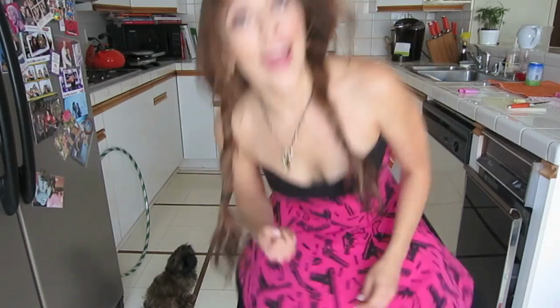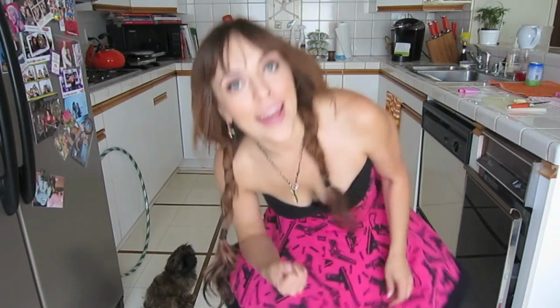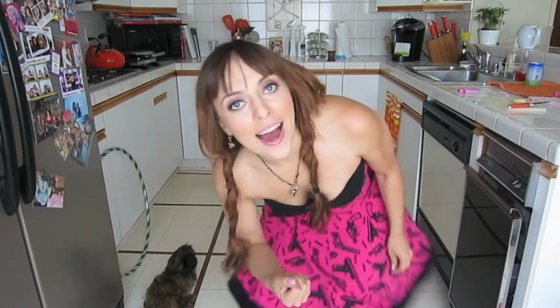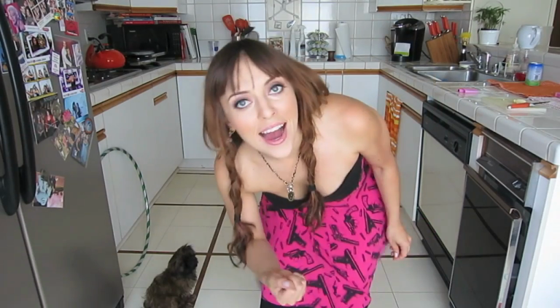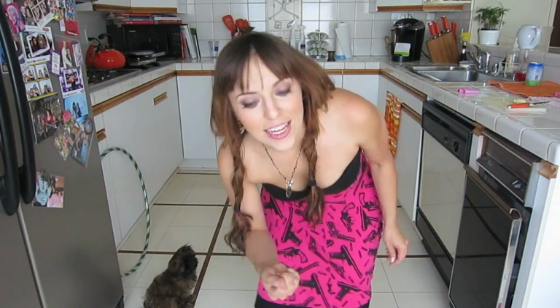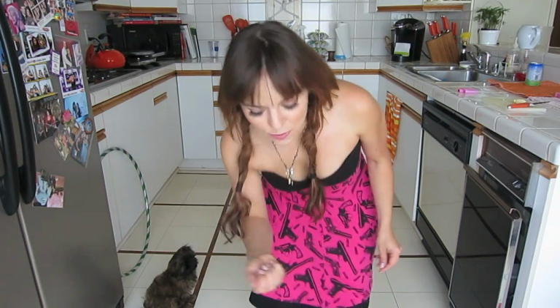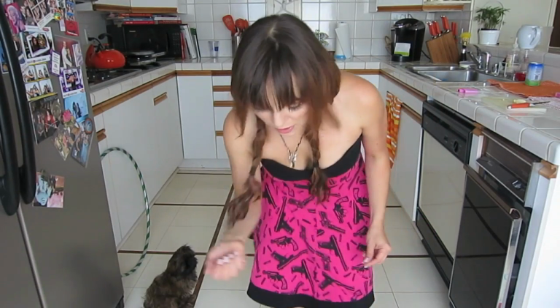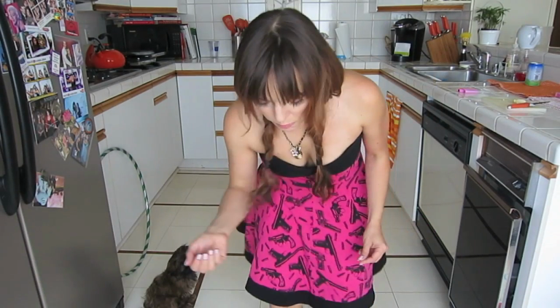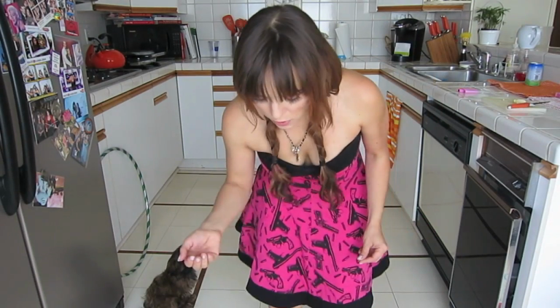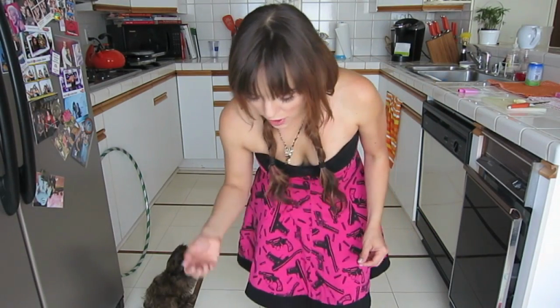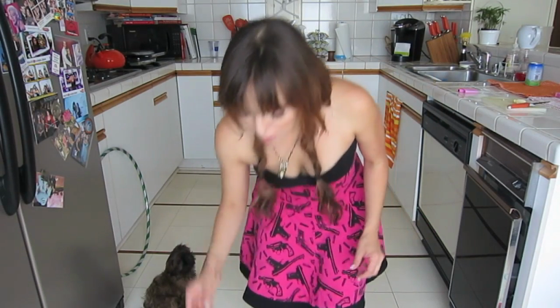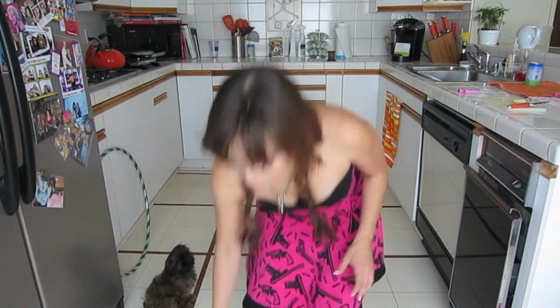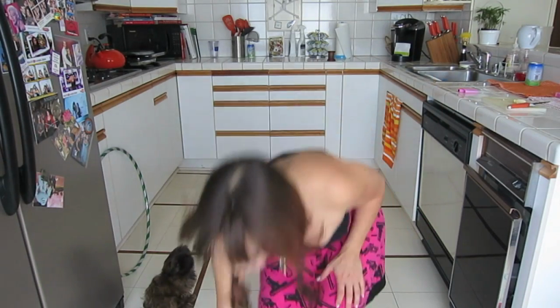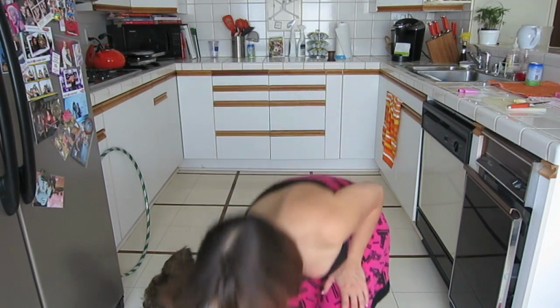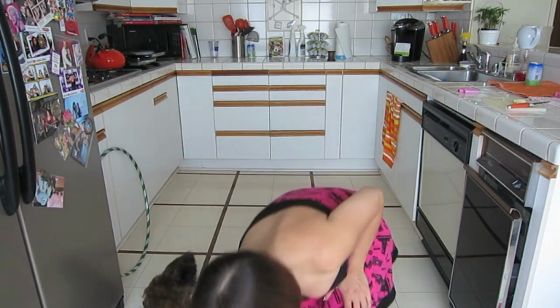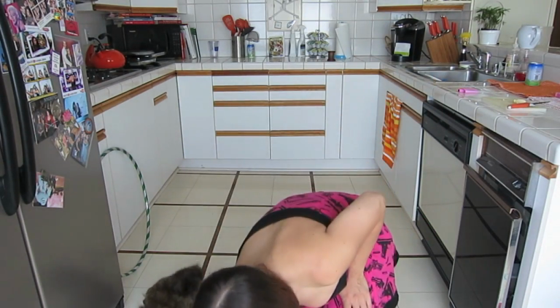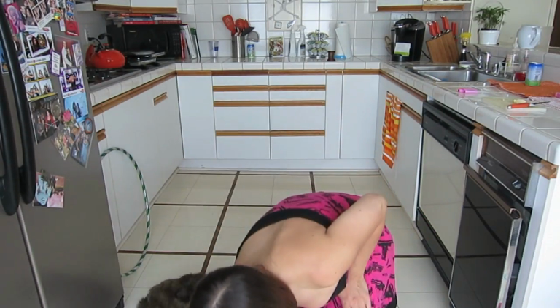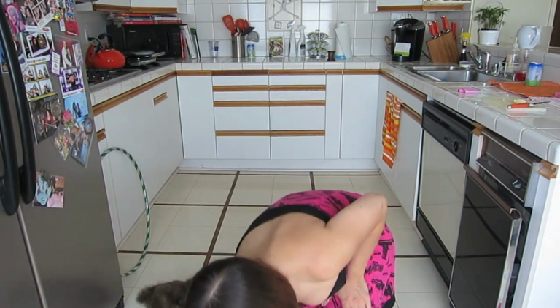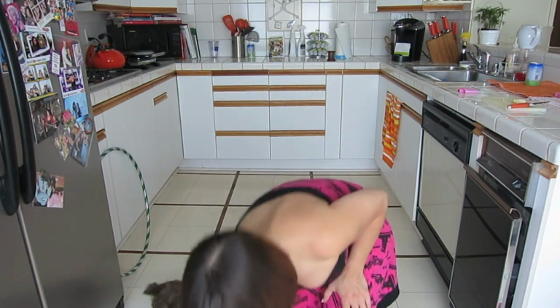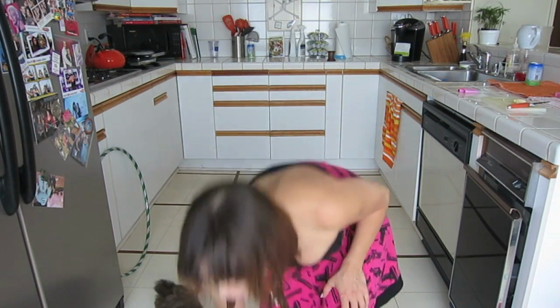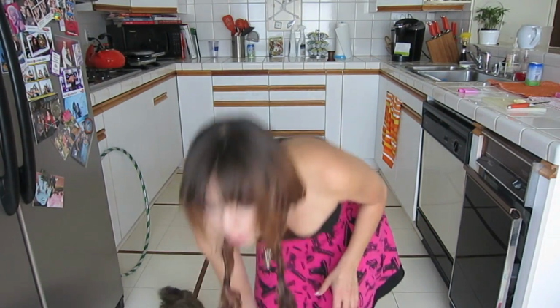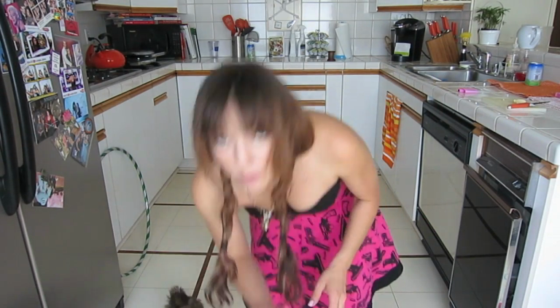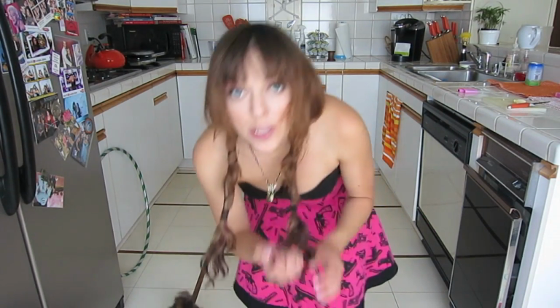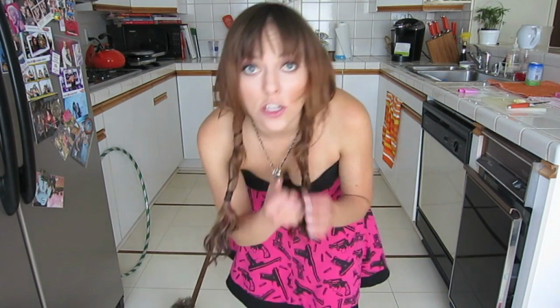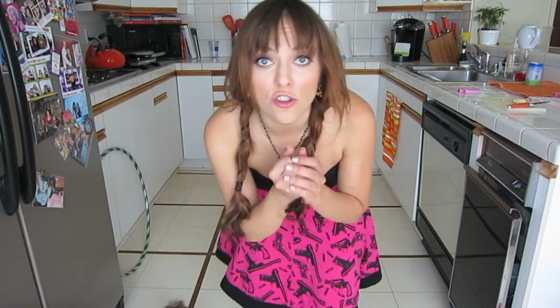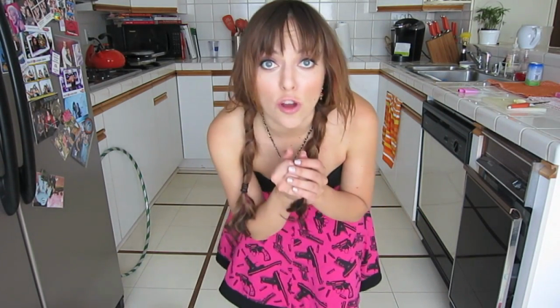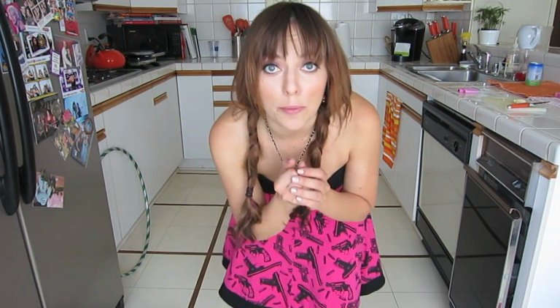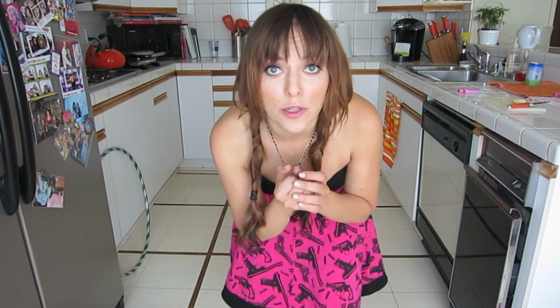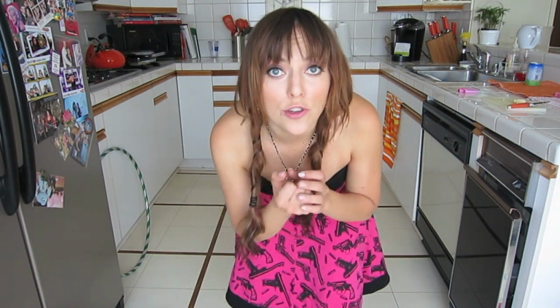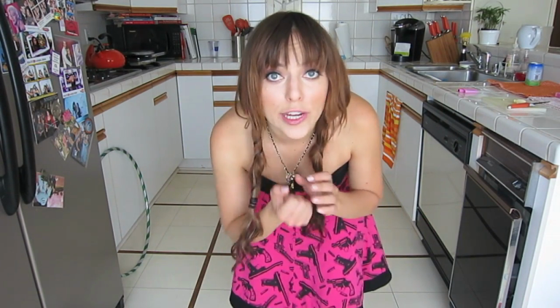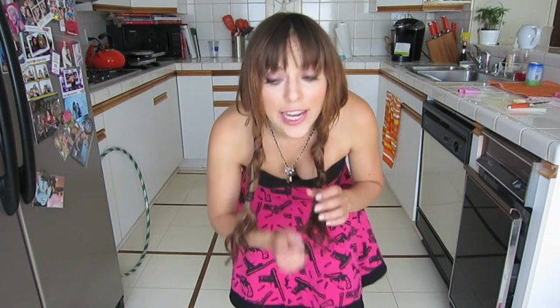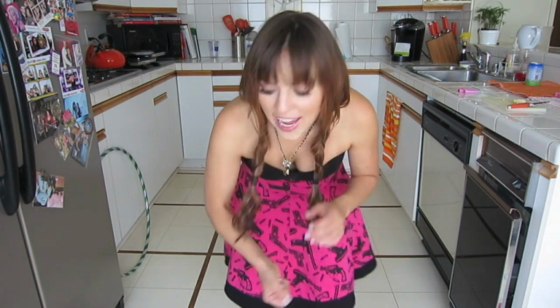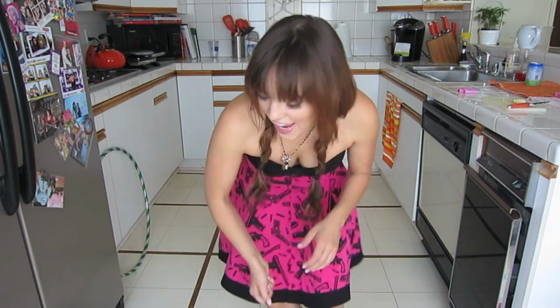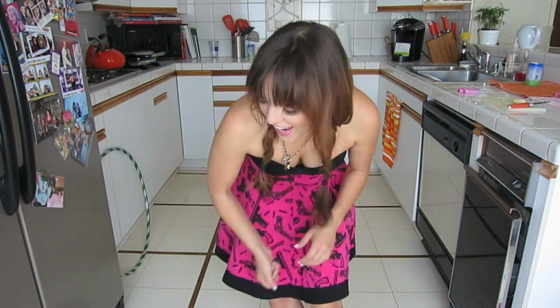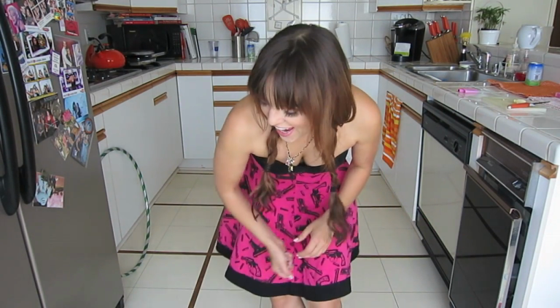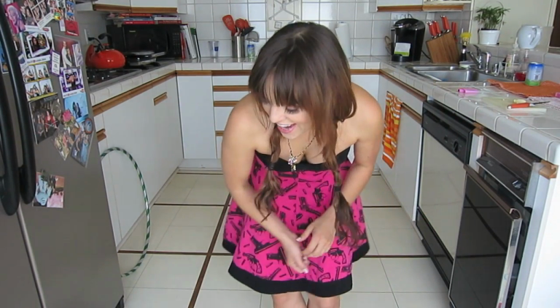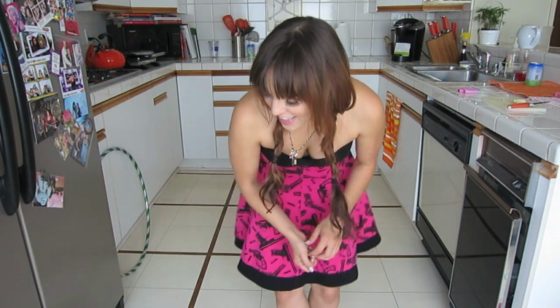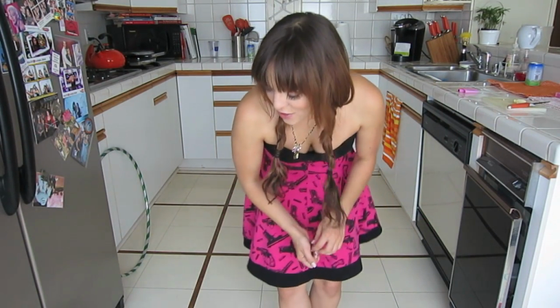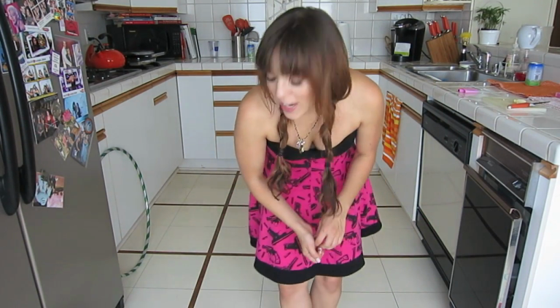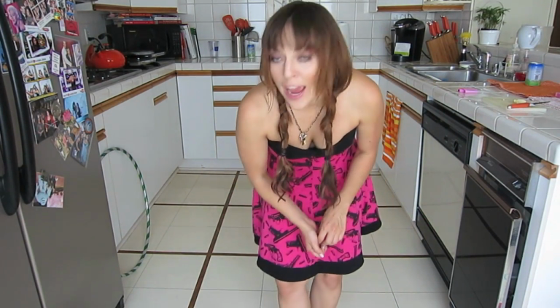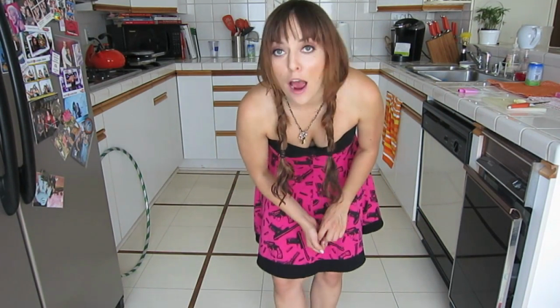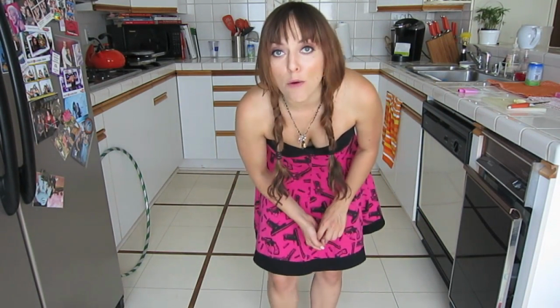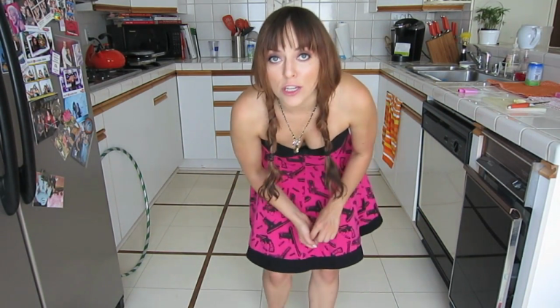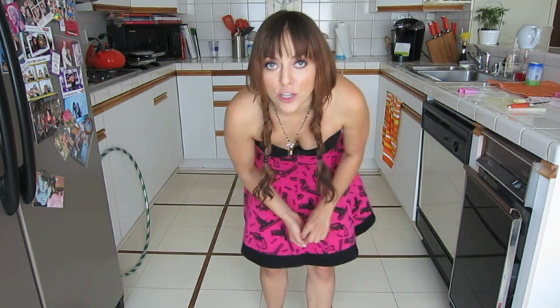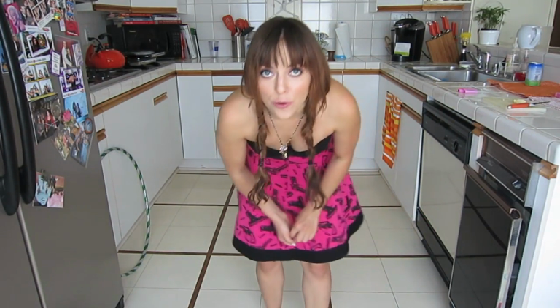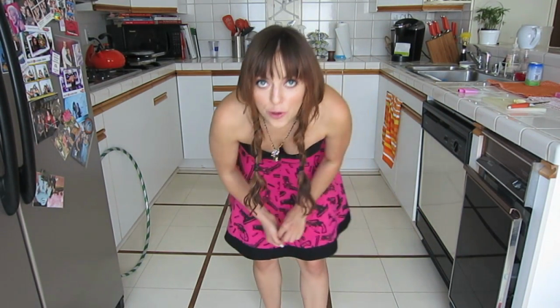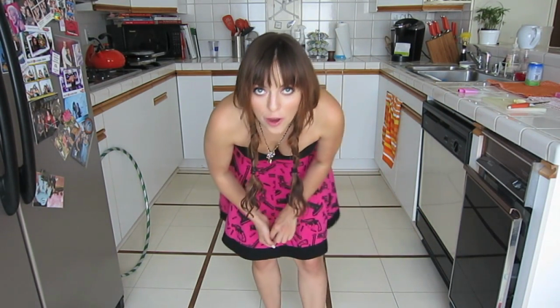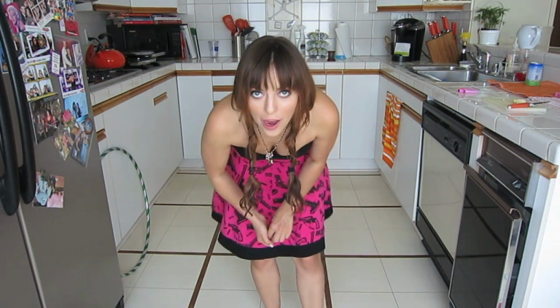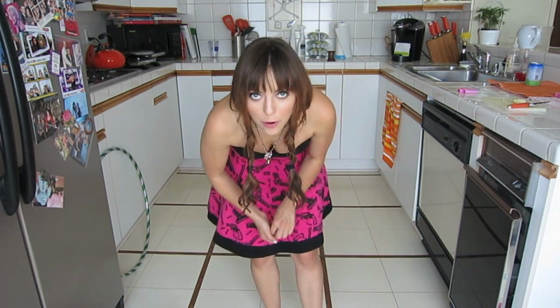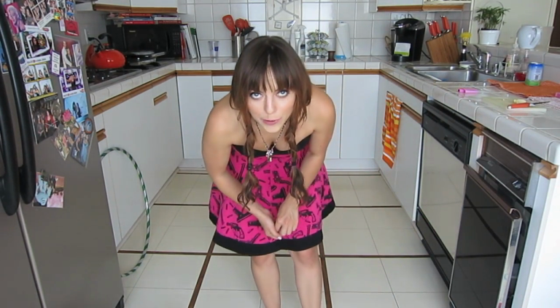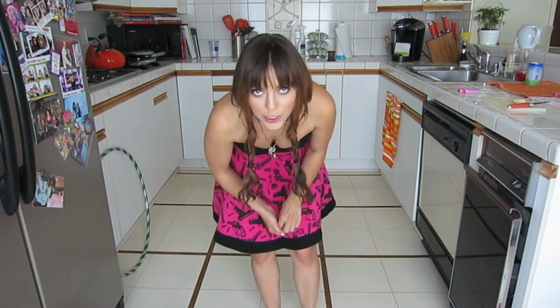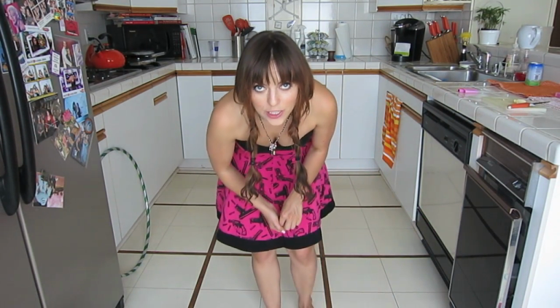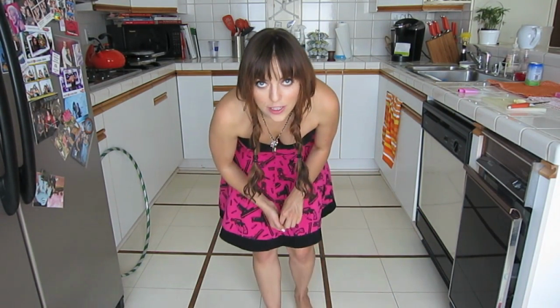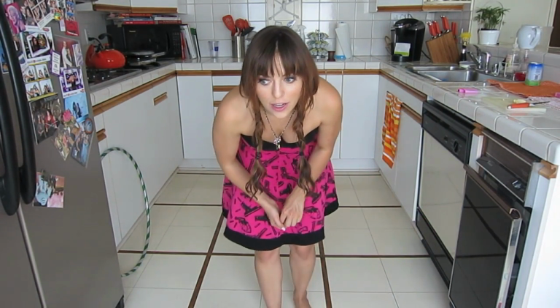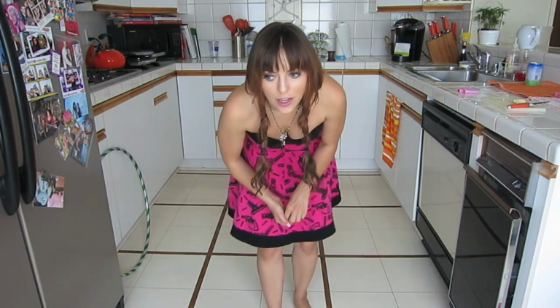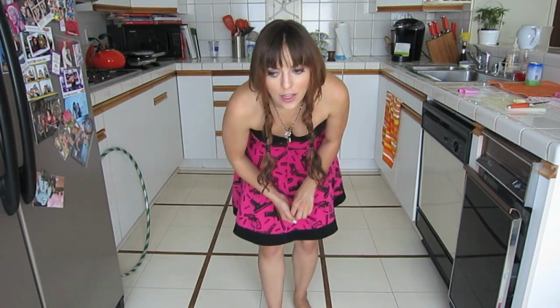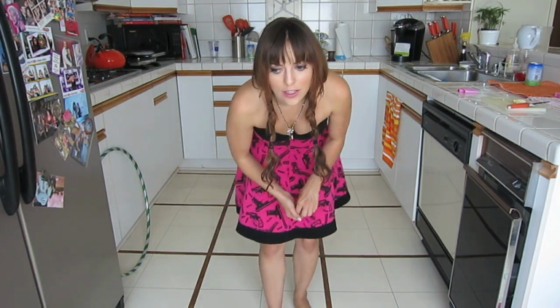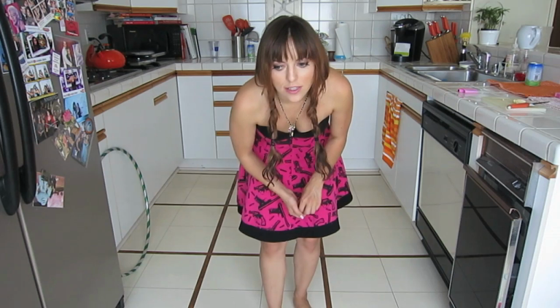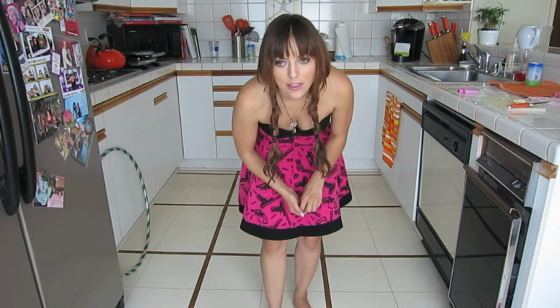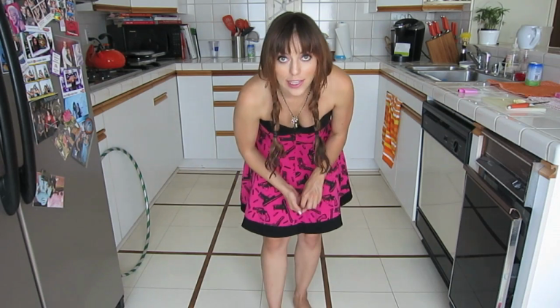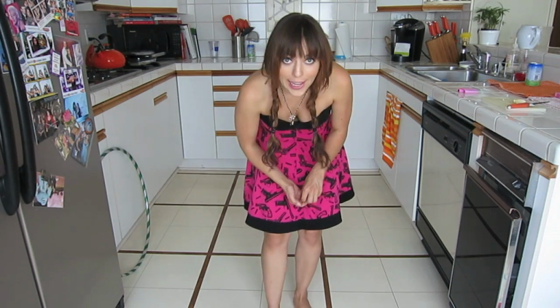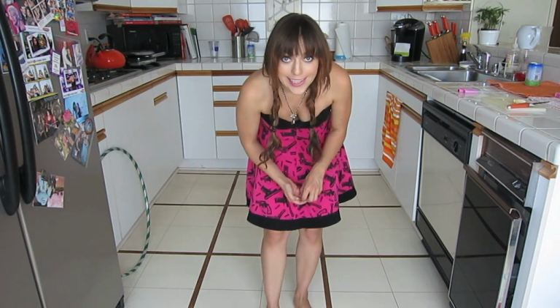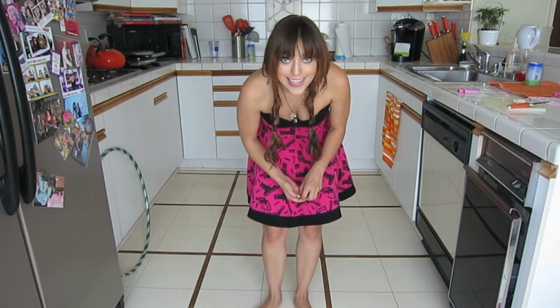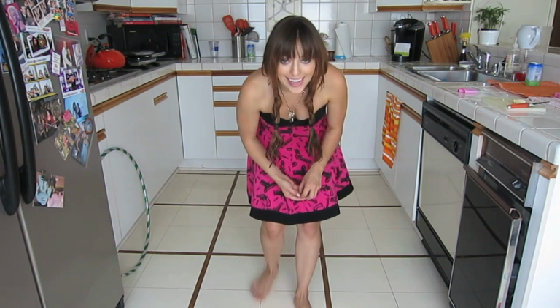Hey guys, welcome to another Roxy K Channel. I just dropped a treat, and today I want to show you how she does dancing.